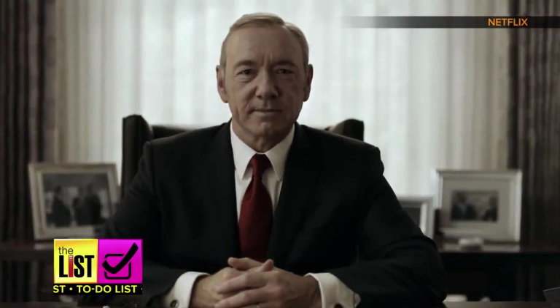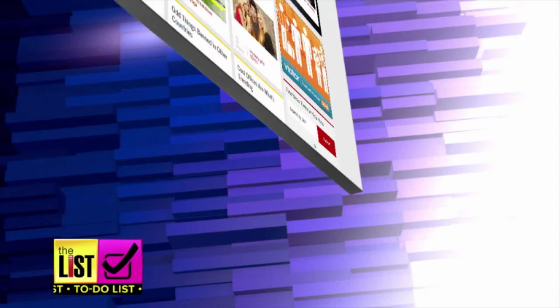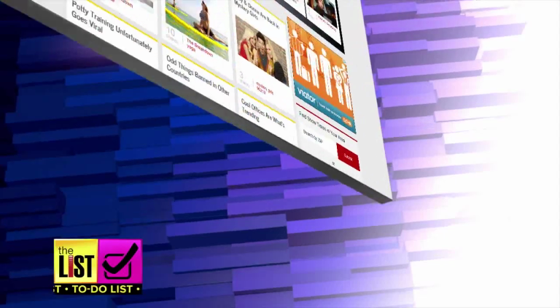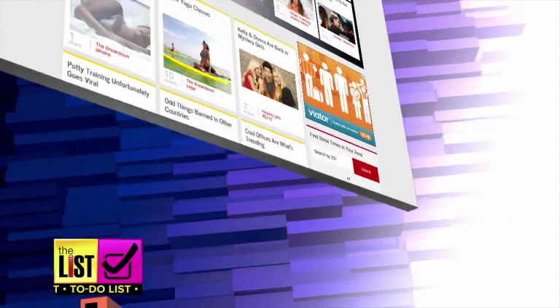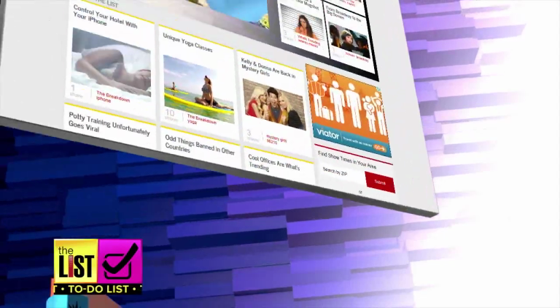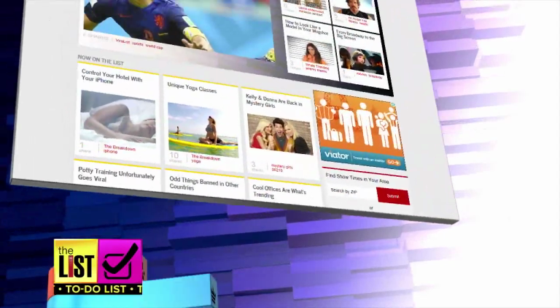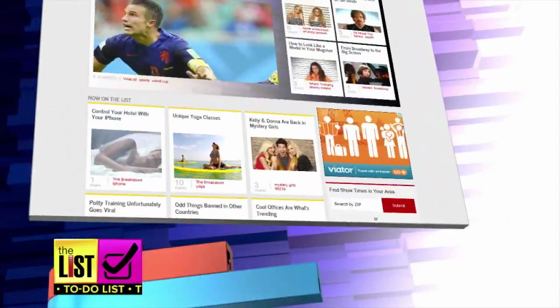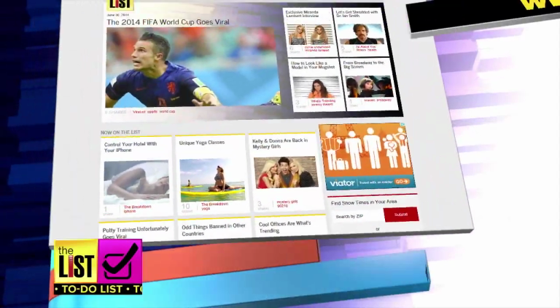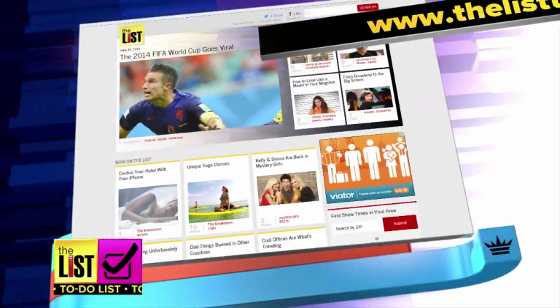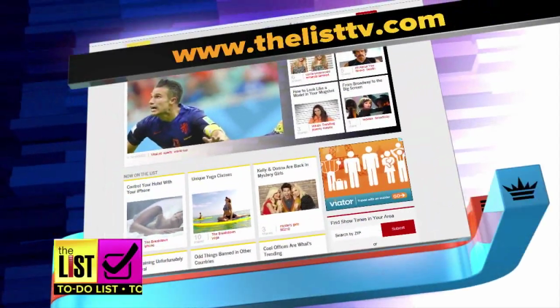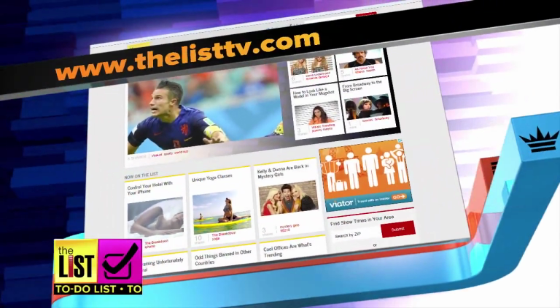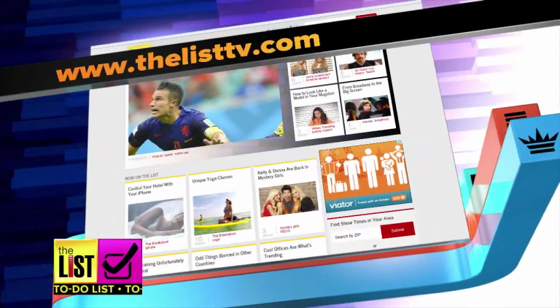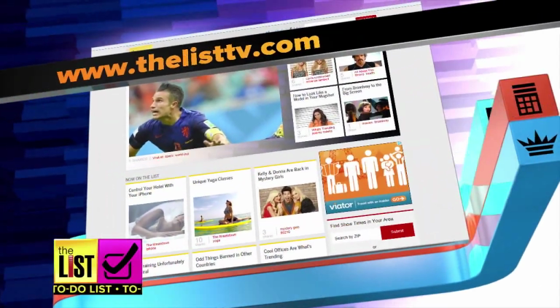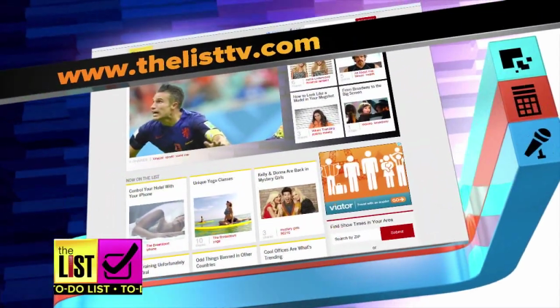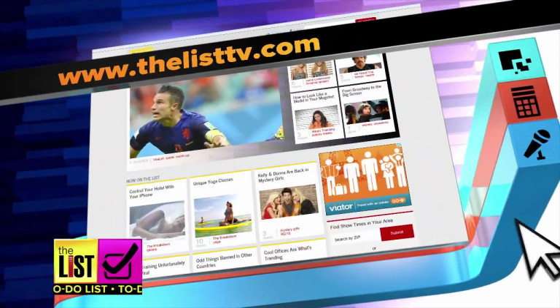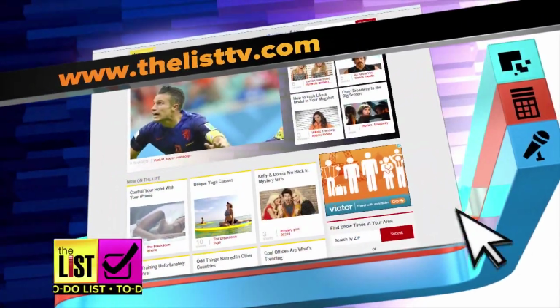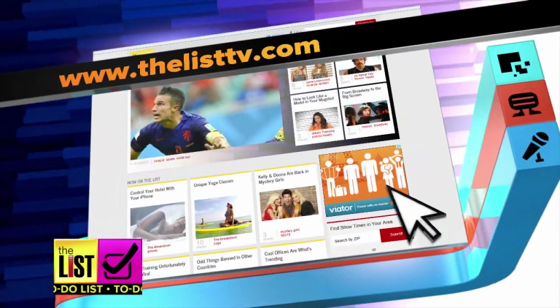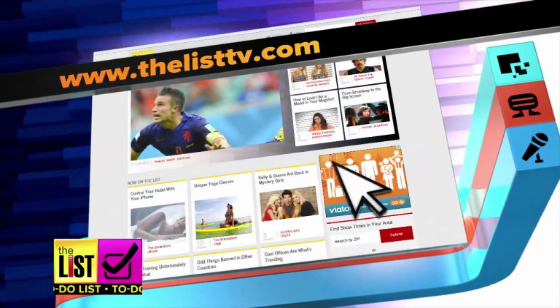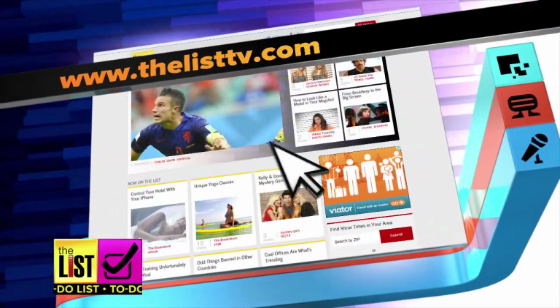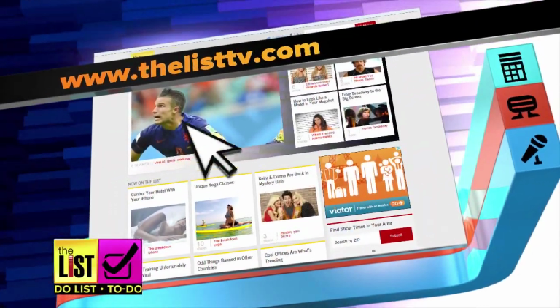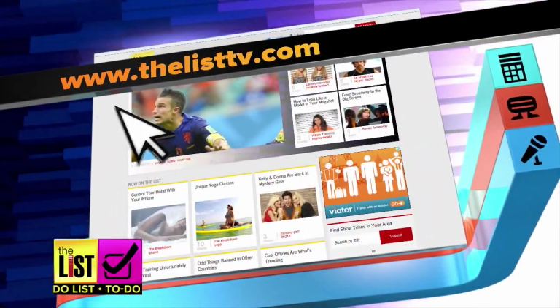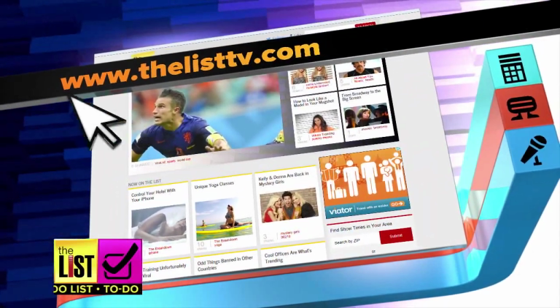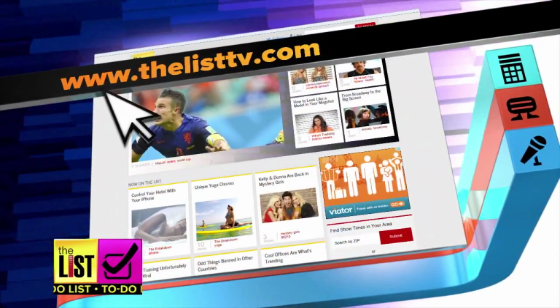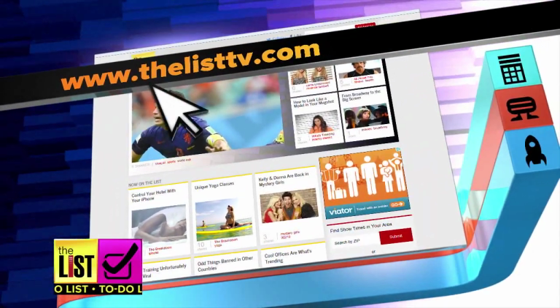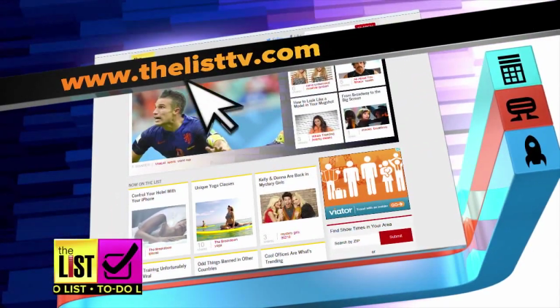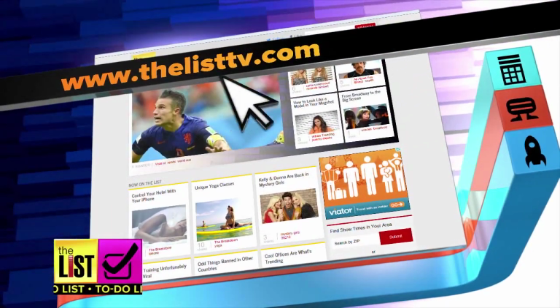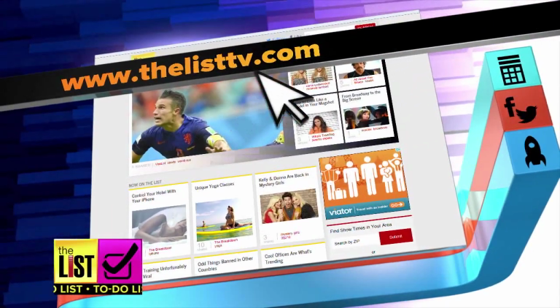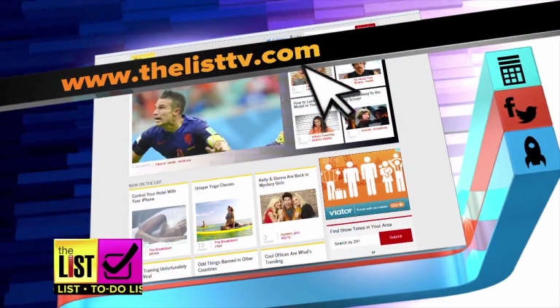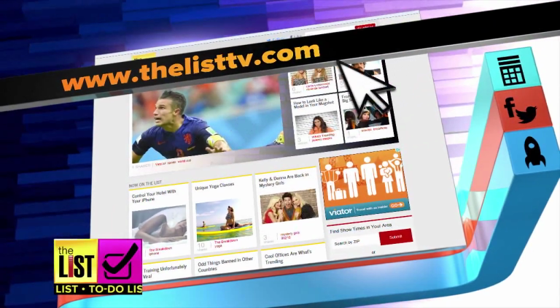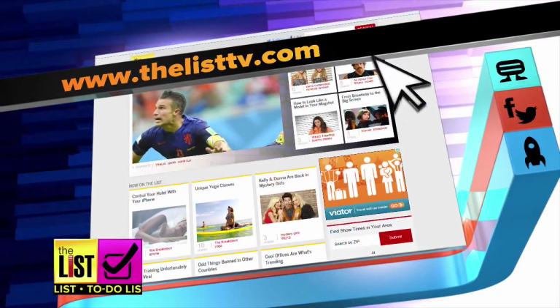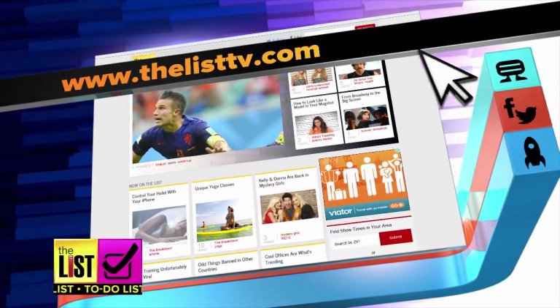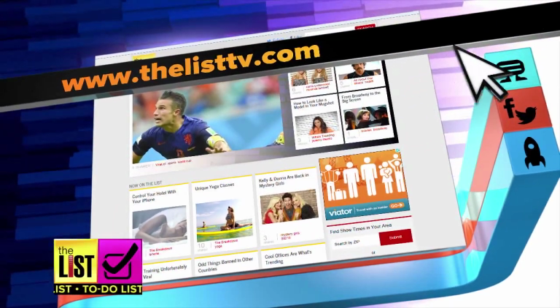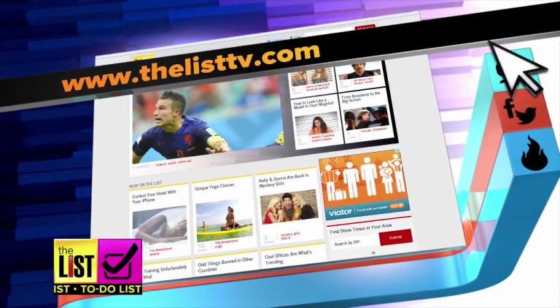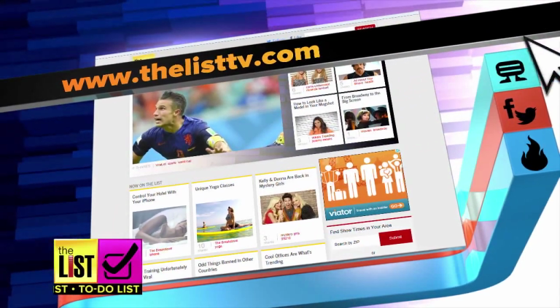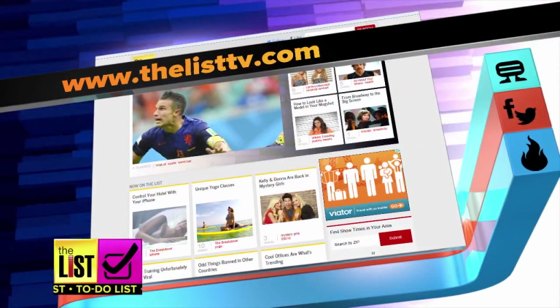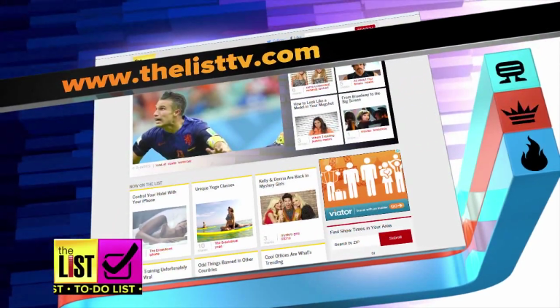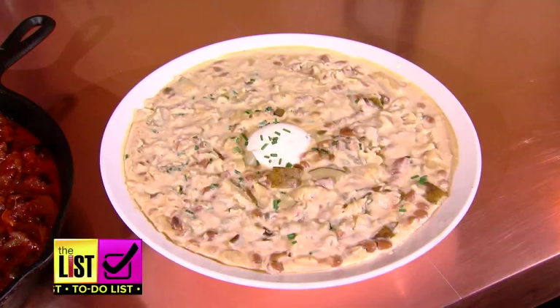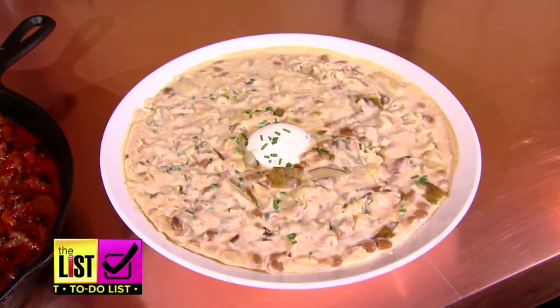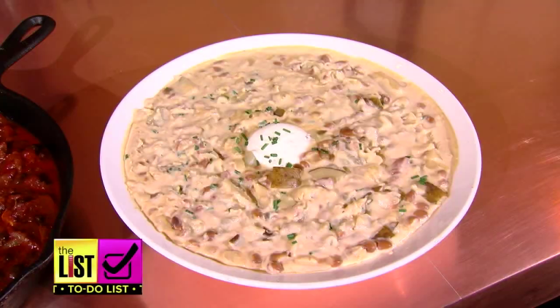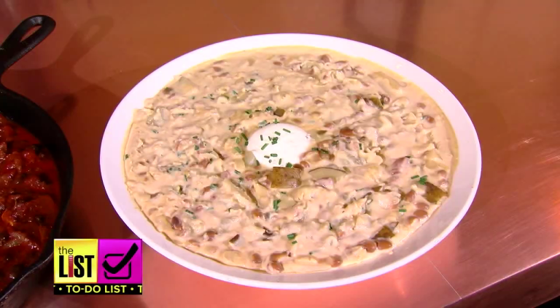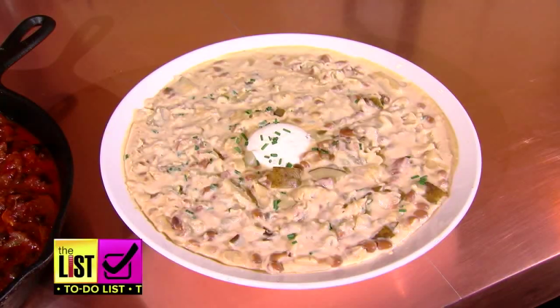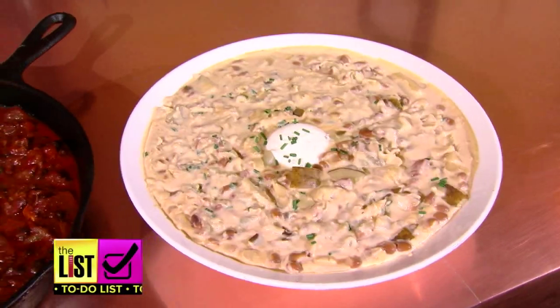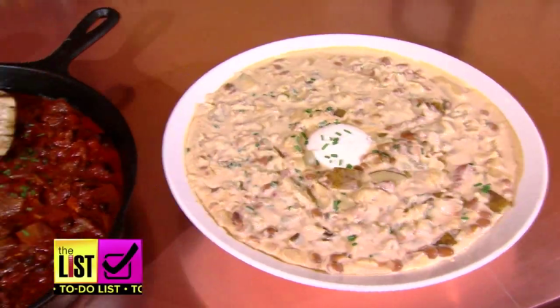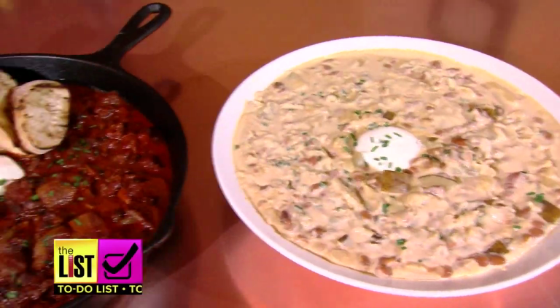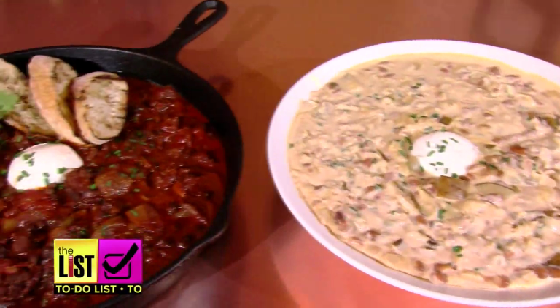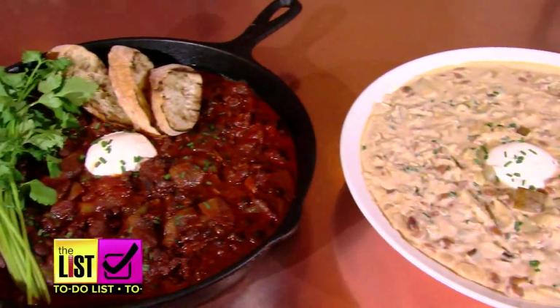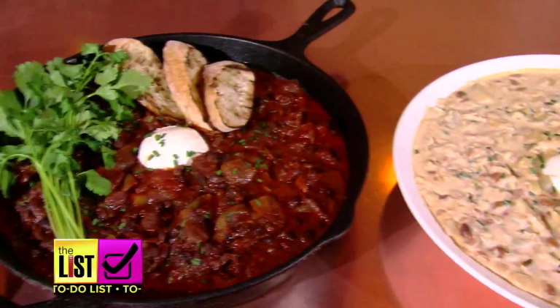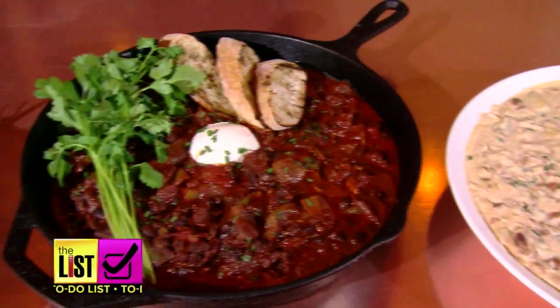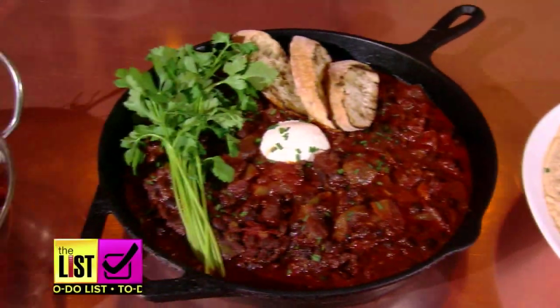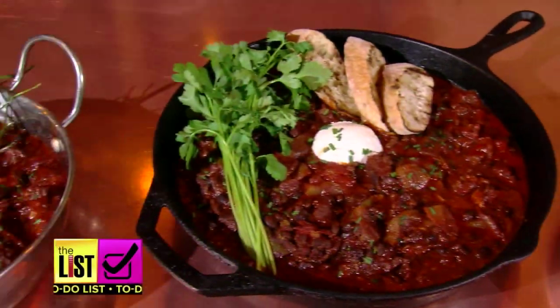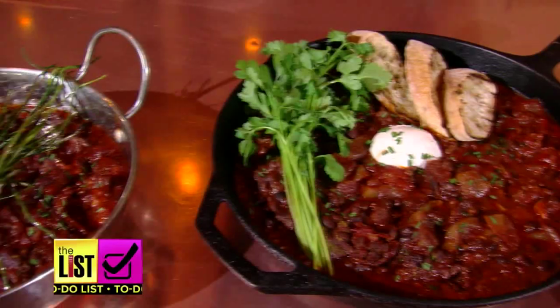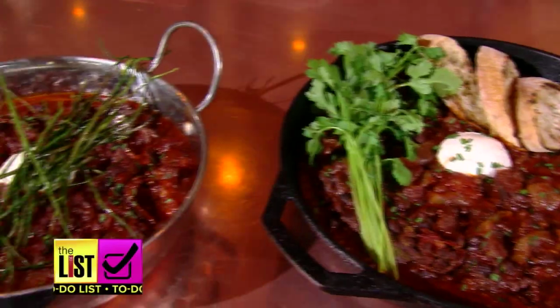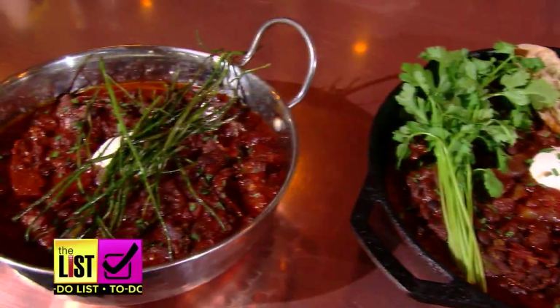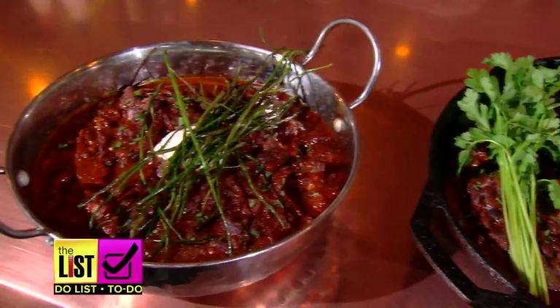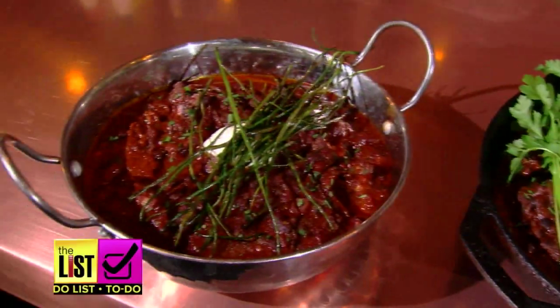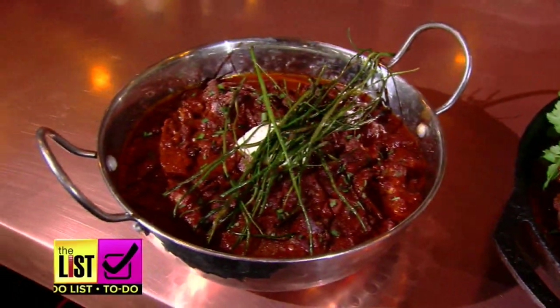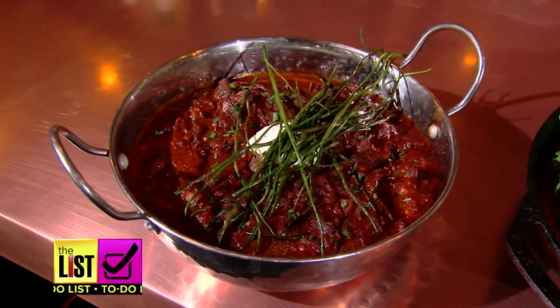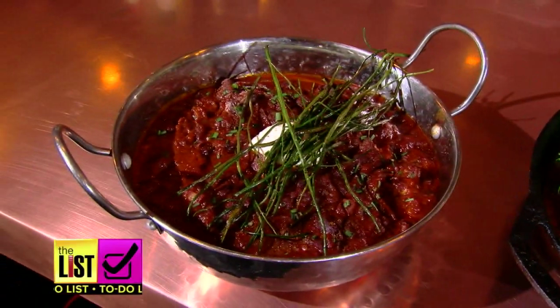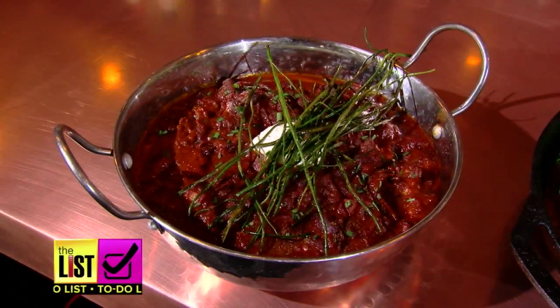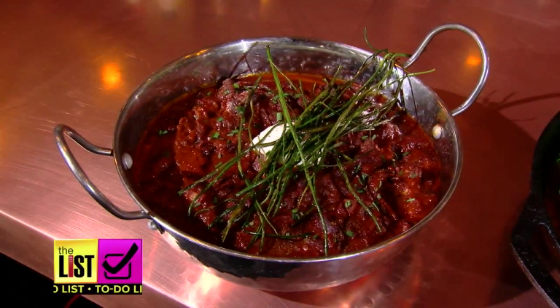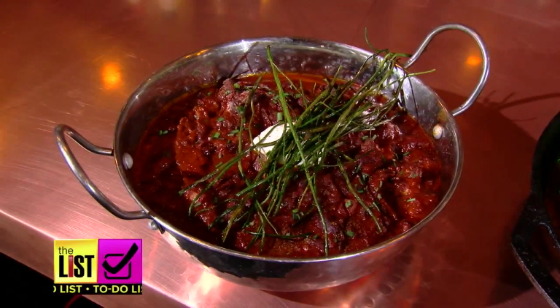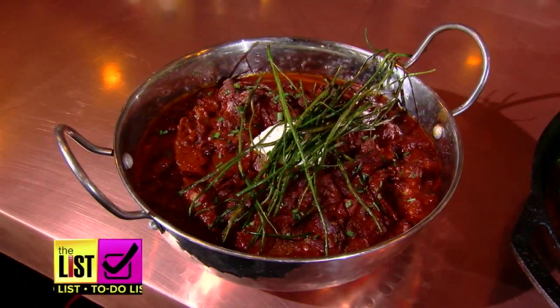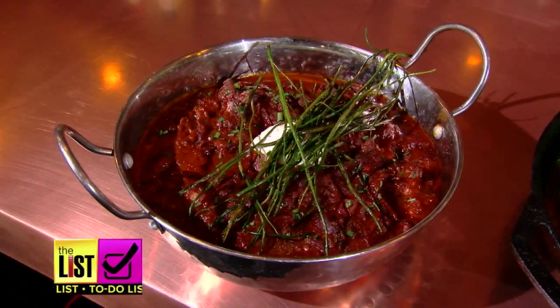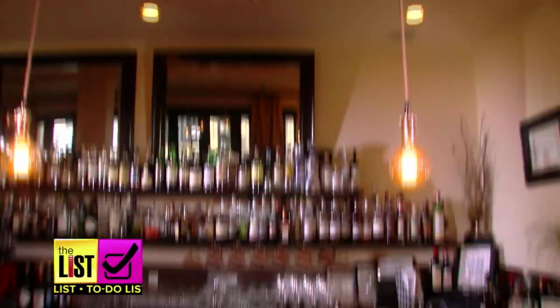For the complete recipes, head on over to thelisttv.com. Kicking back with some Netflix and chili is on our to-do list.